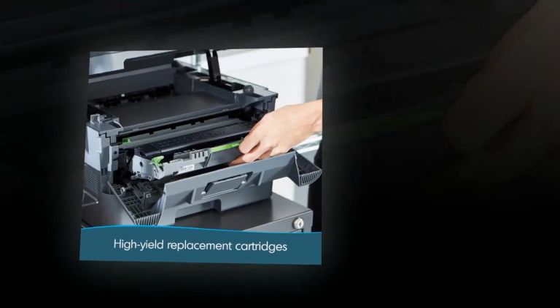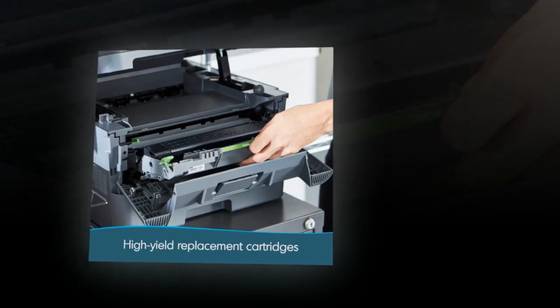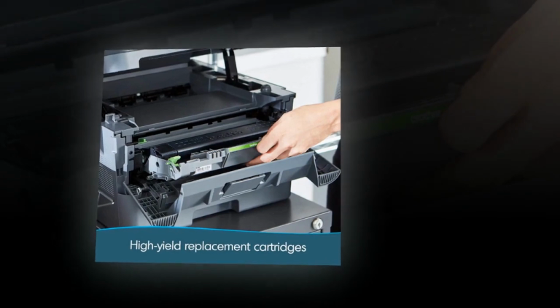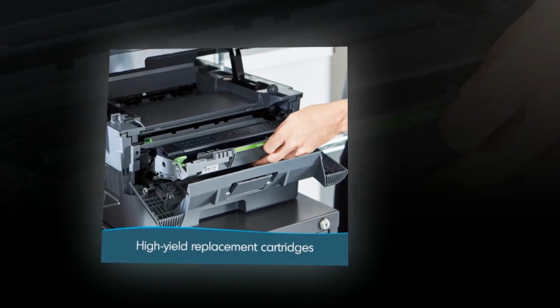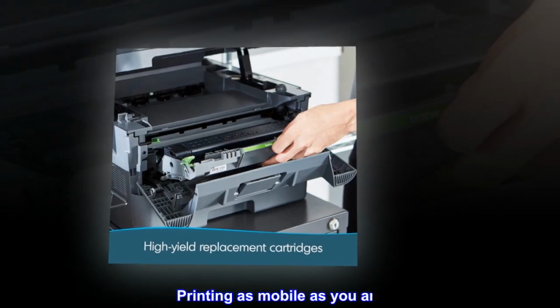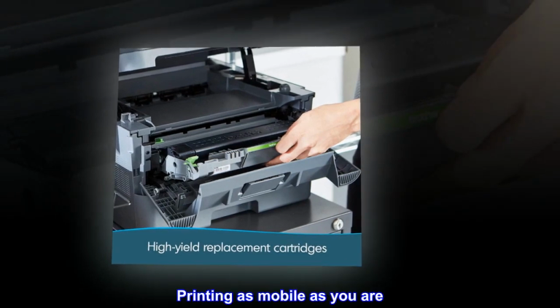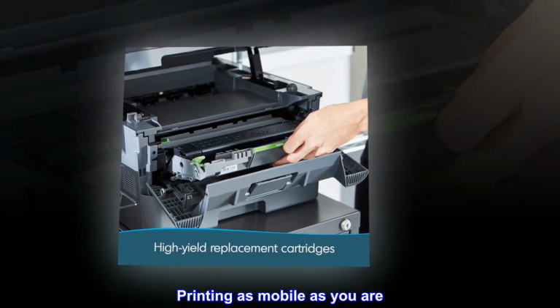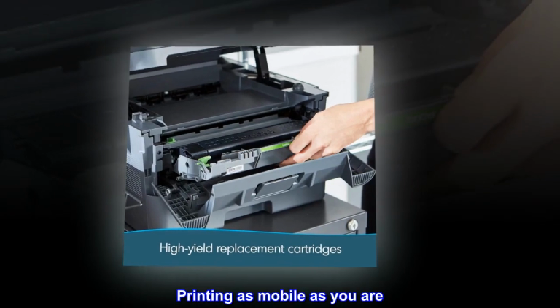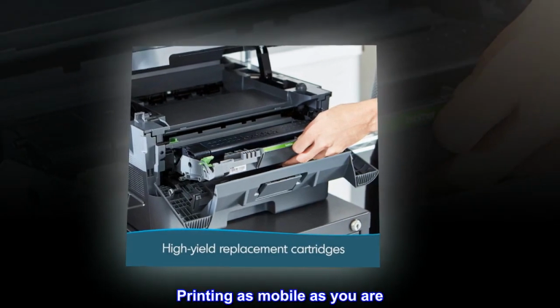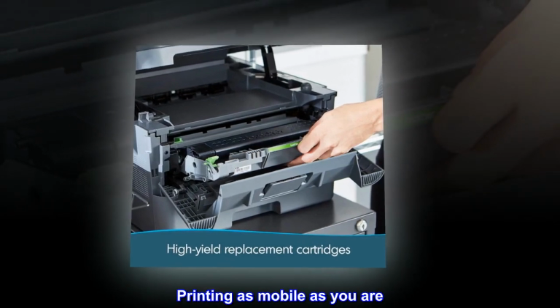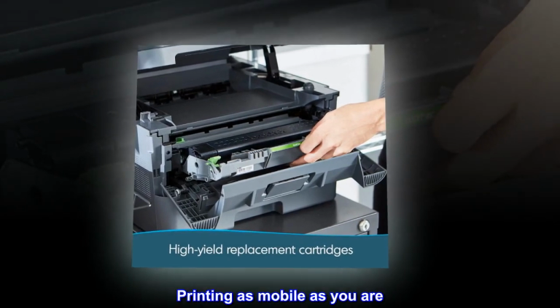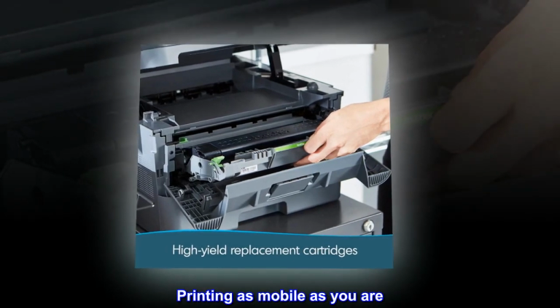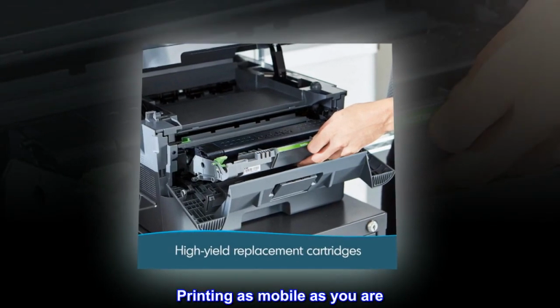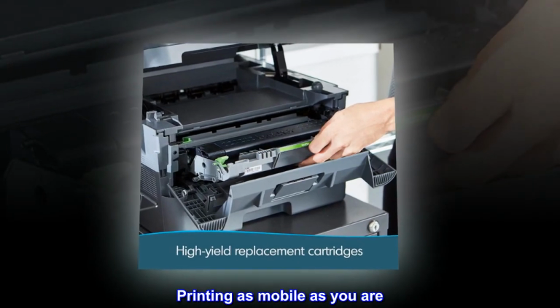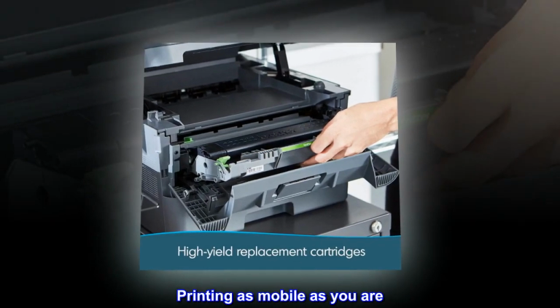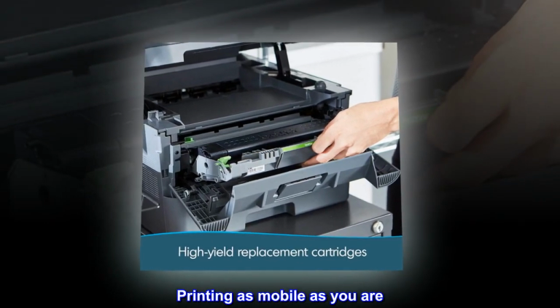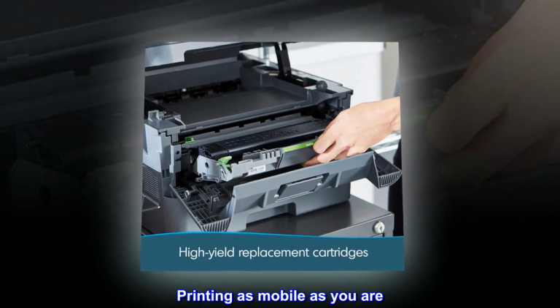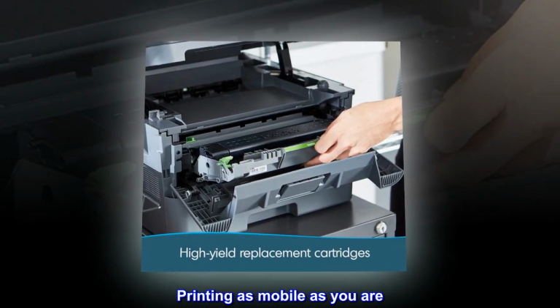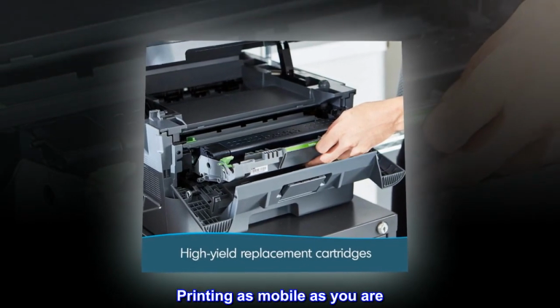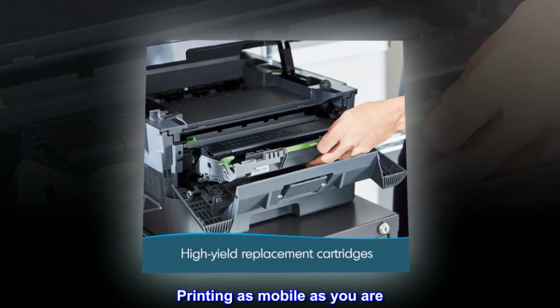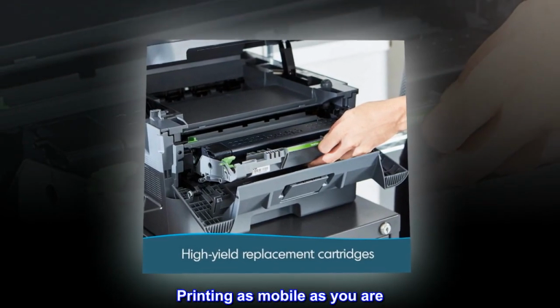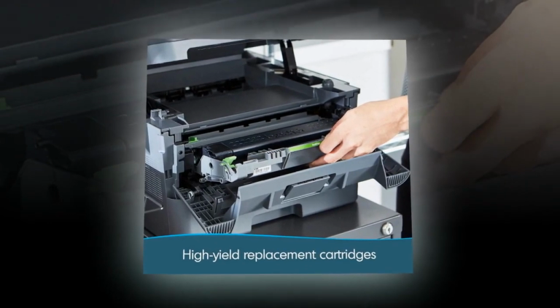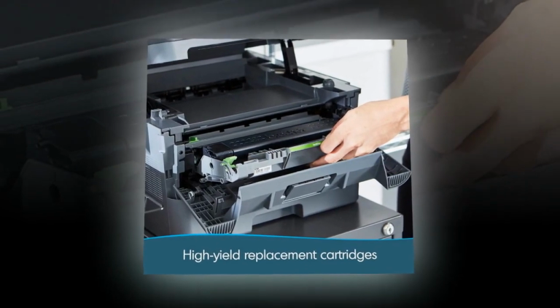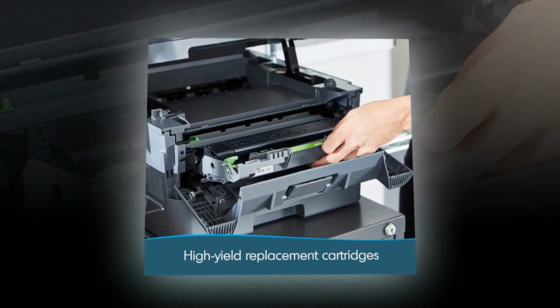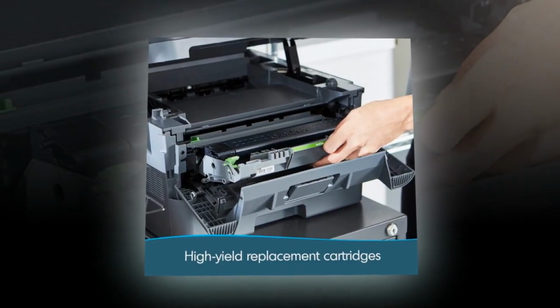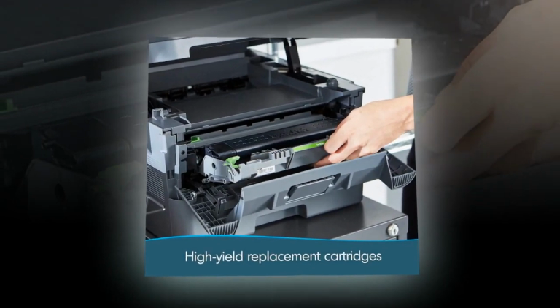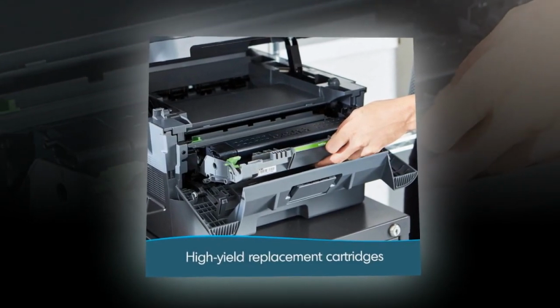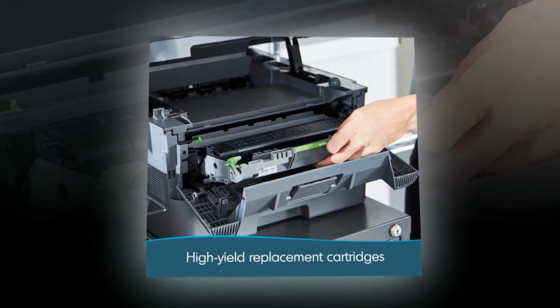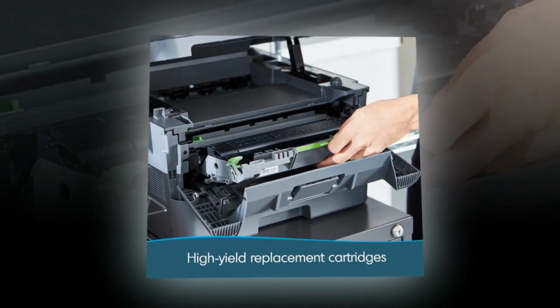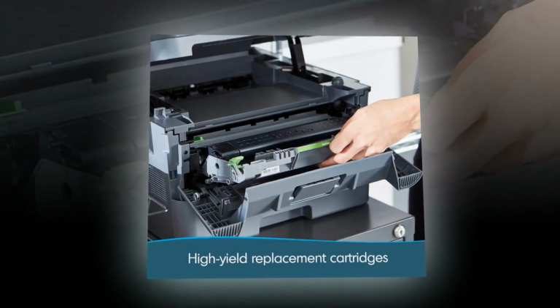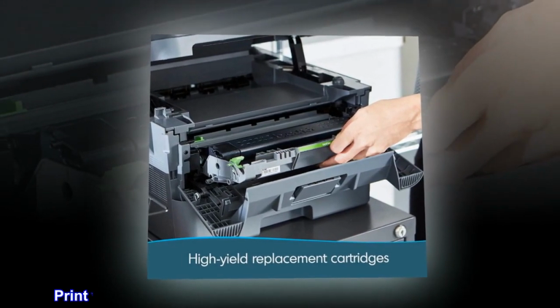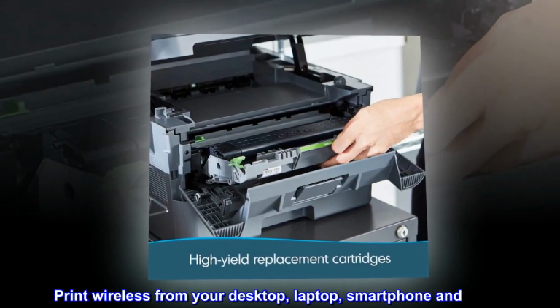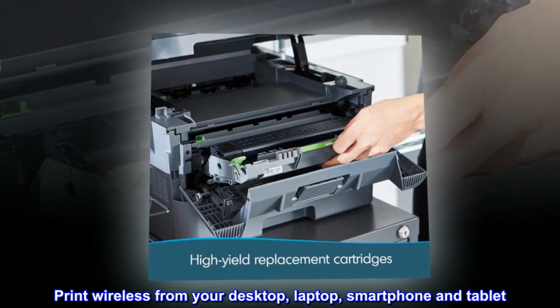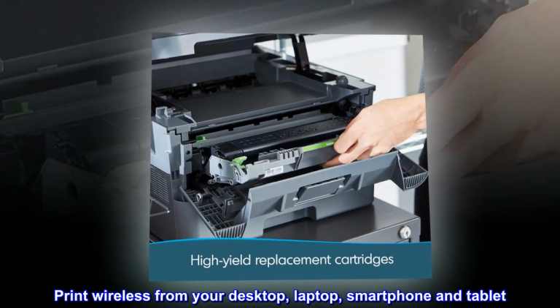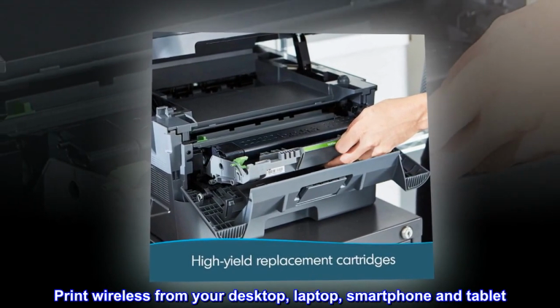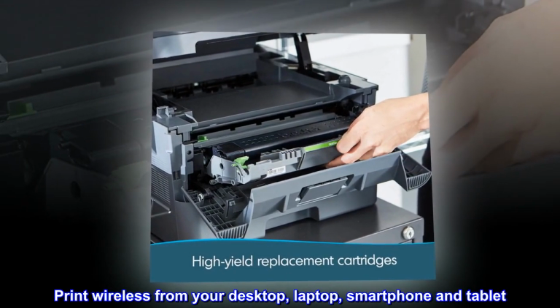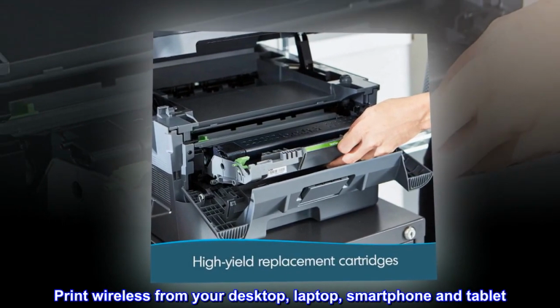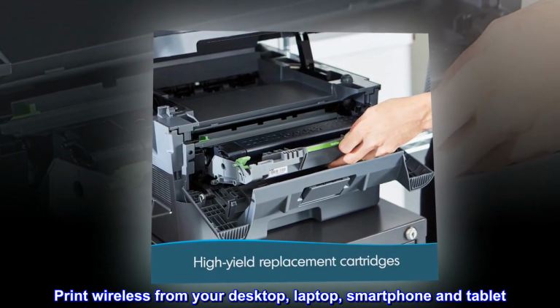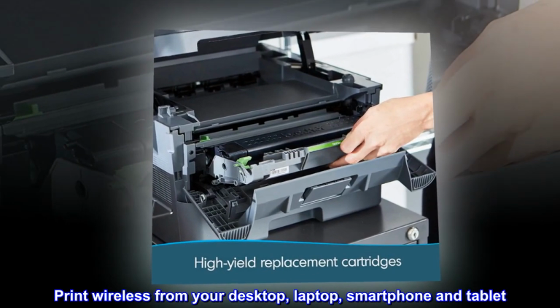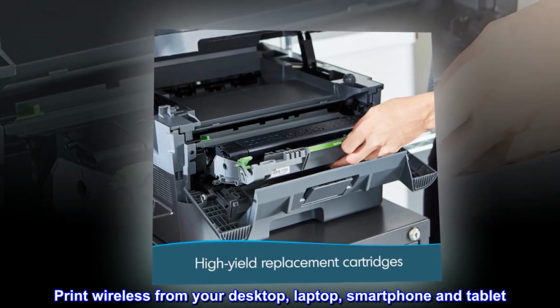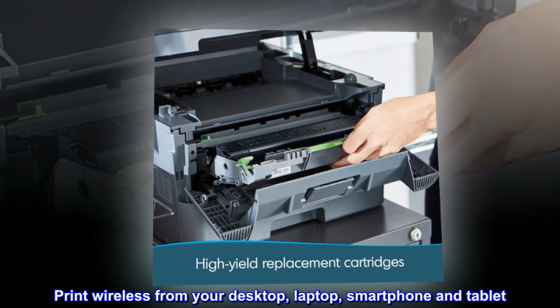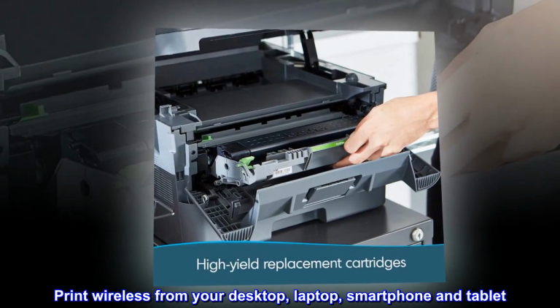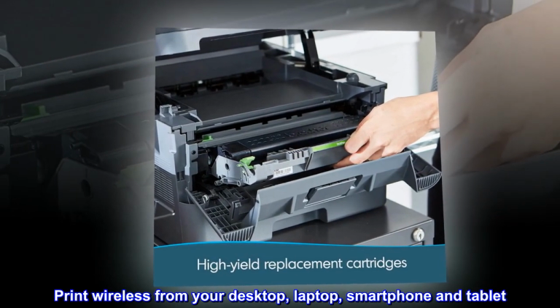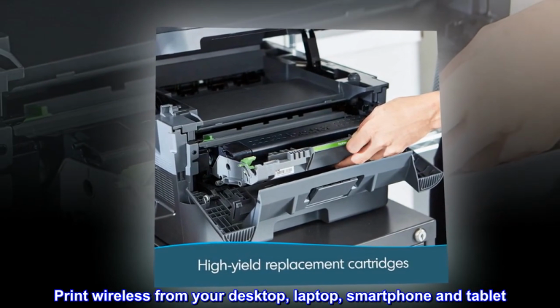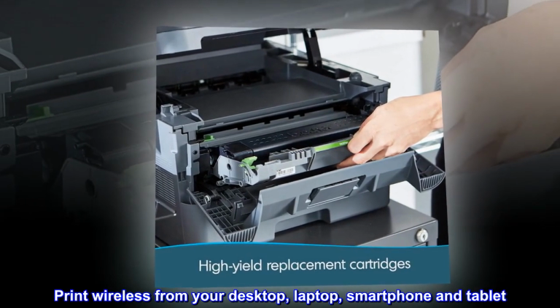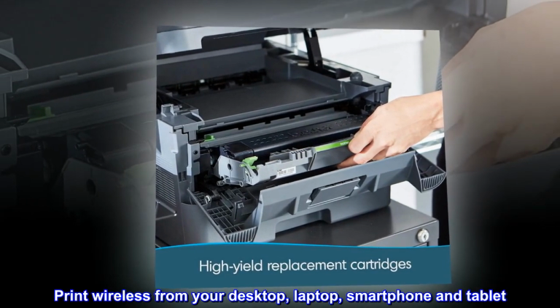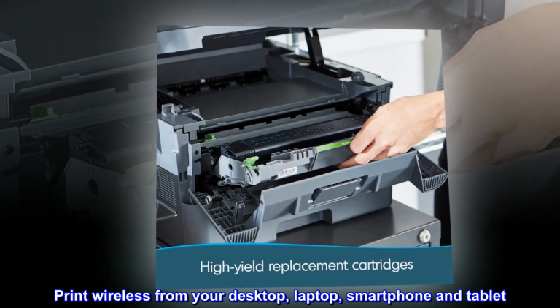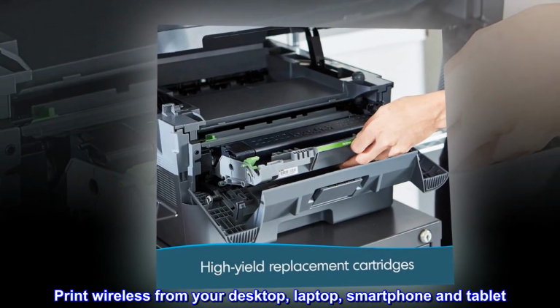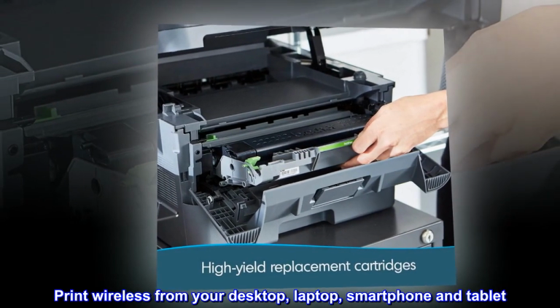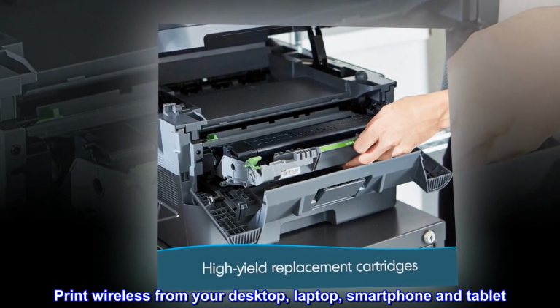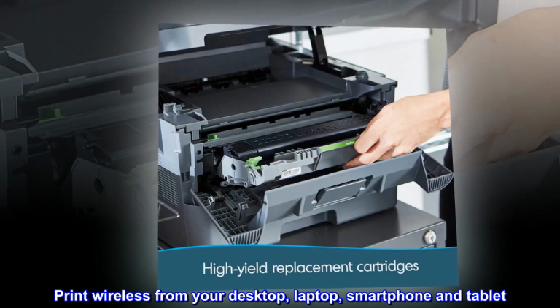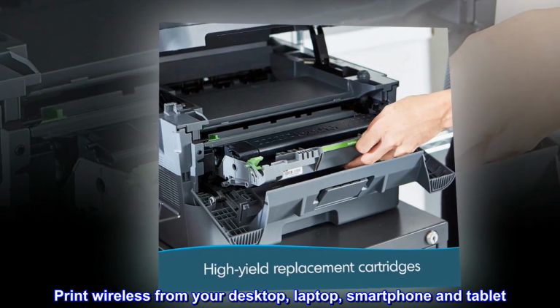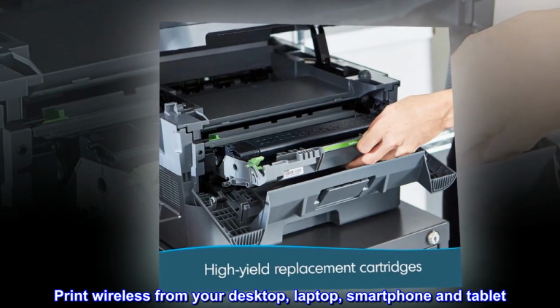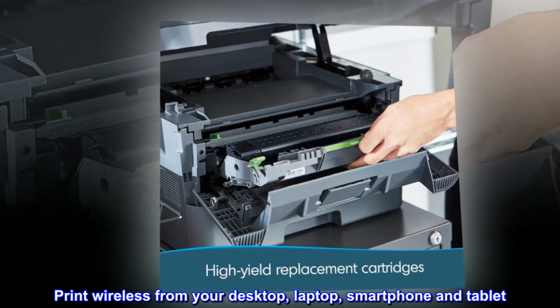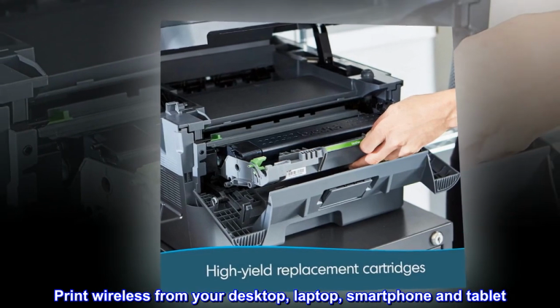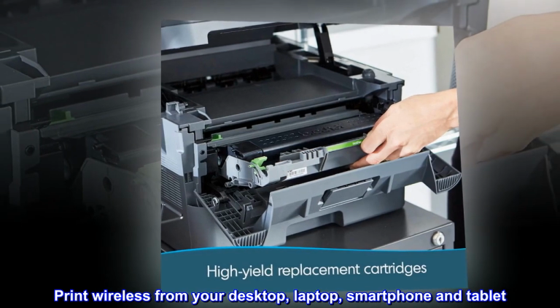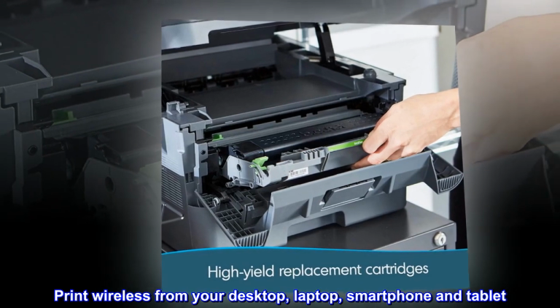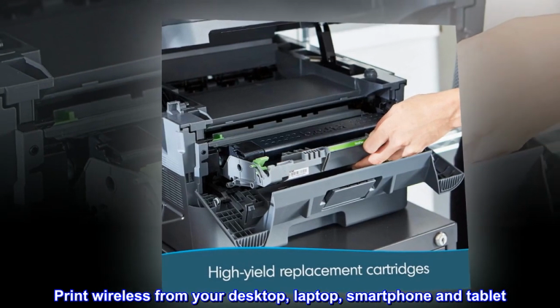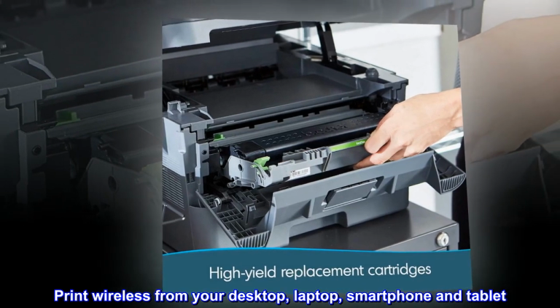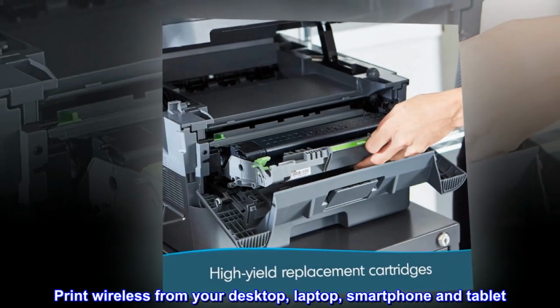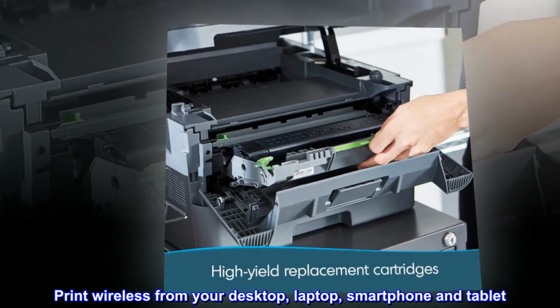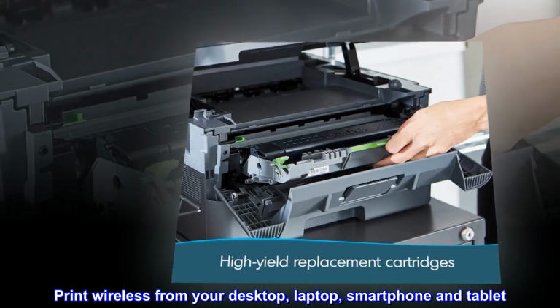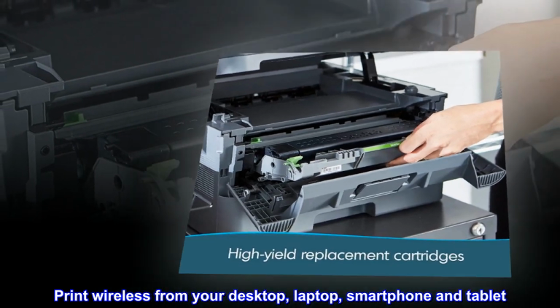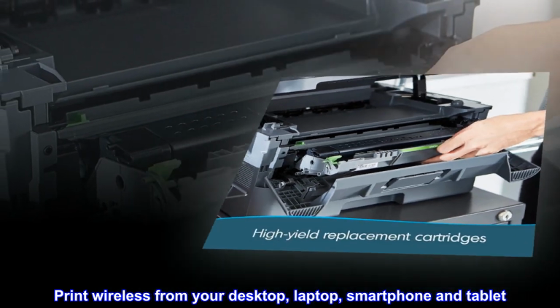Printing as mobile as you are. Print wireless from your desktop, laptop, smartphone, and tablet.